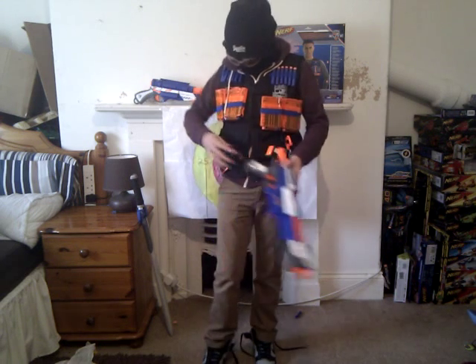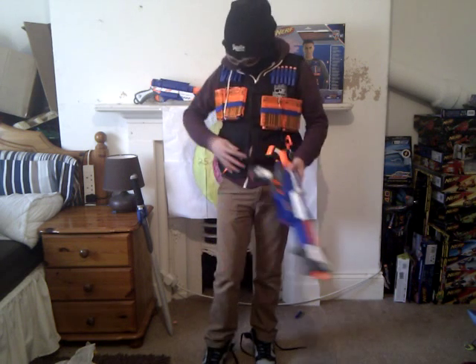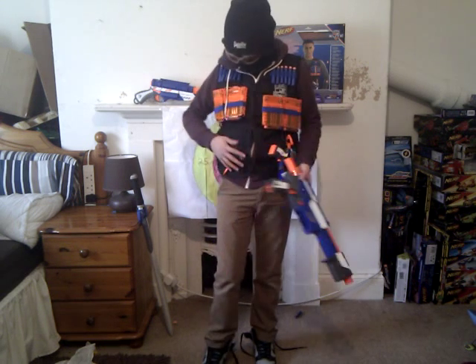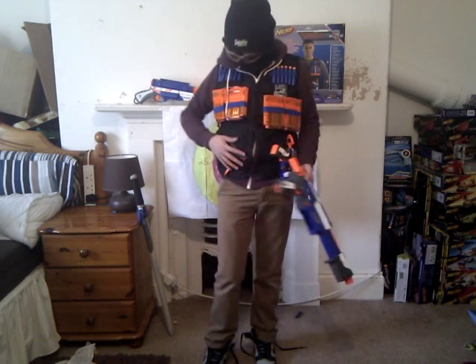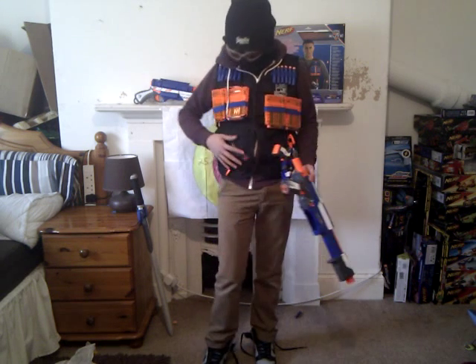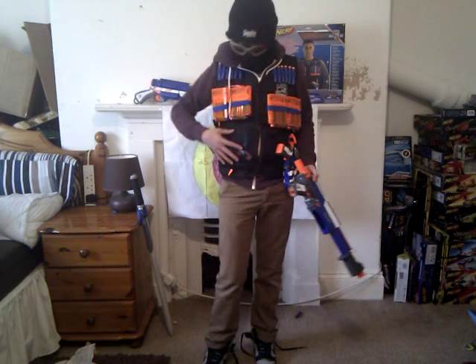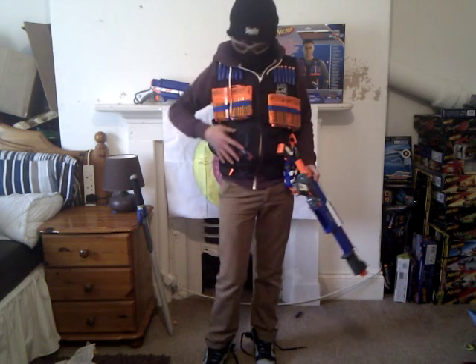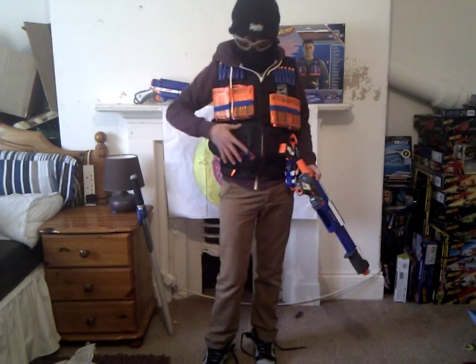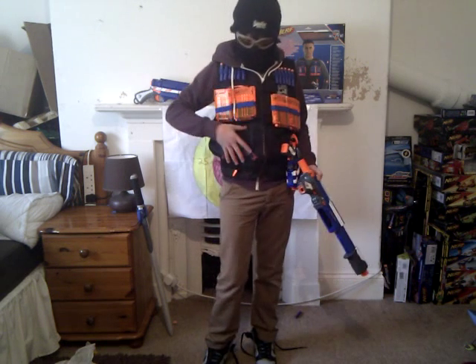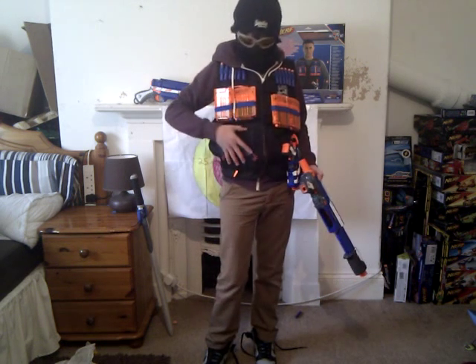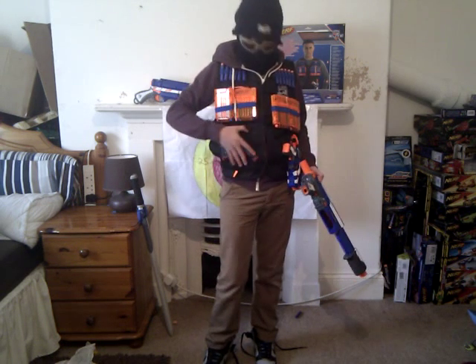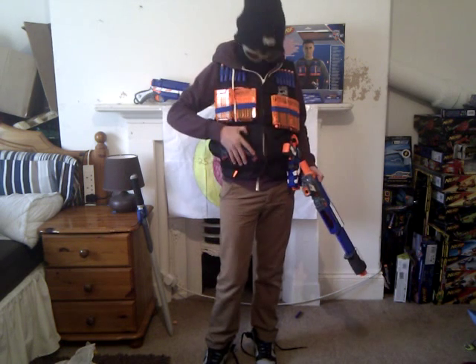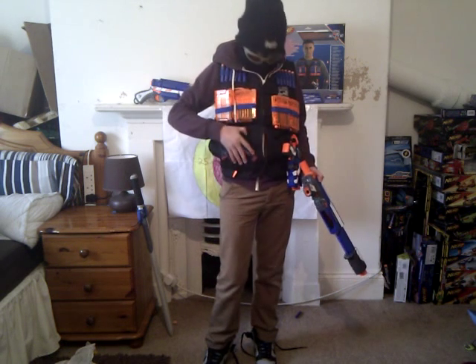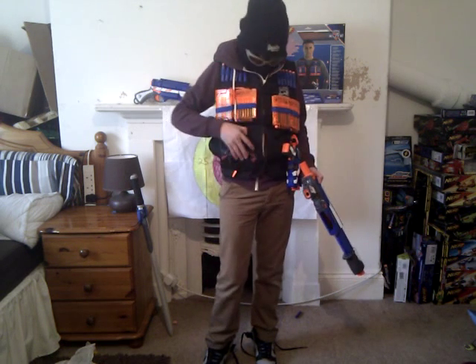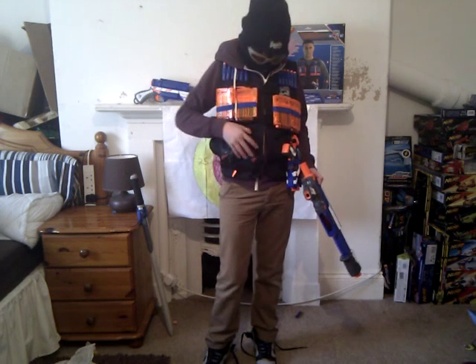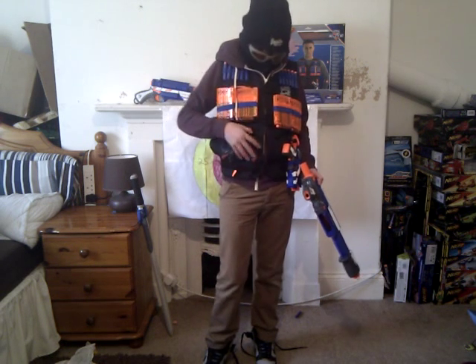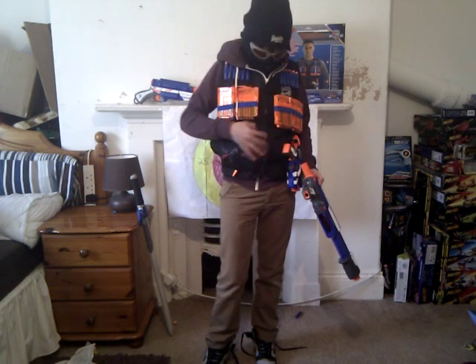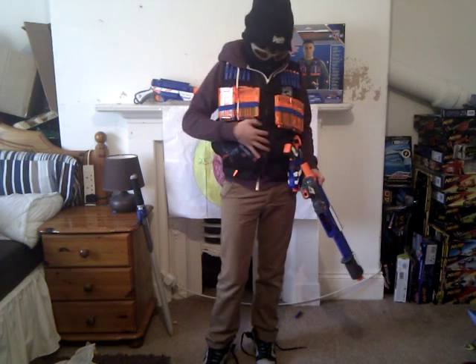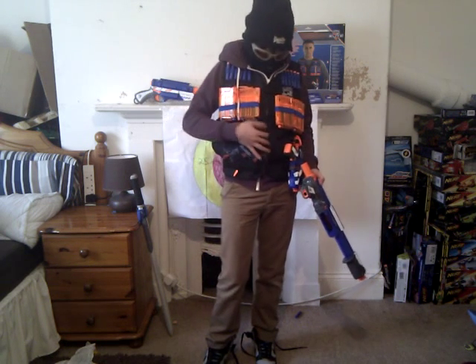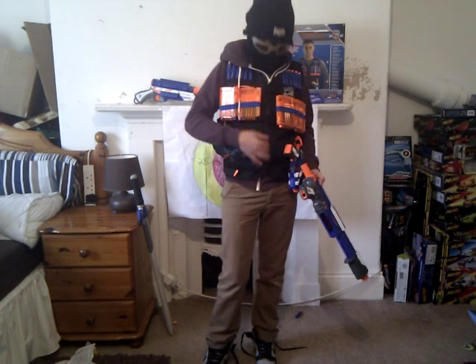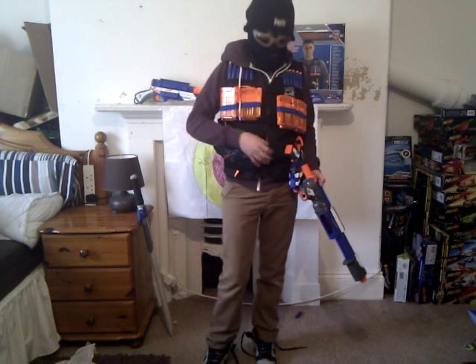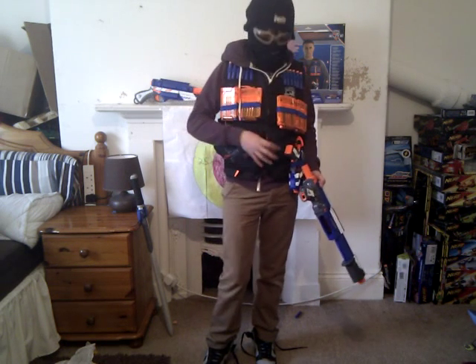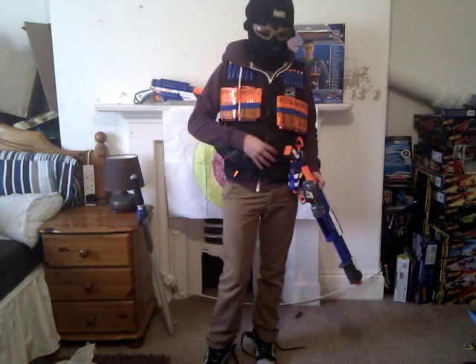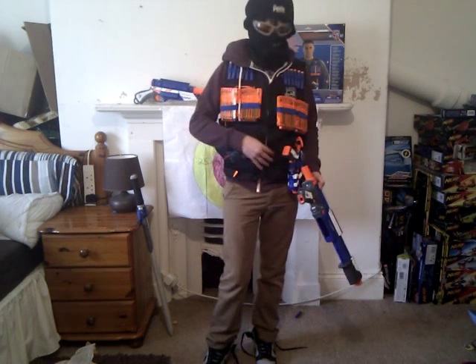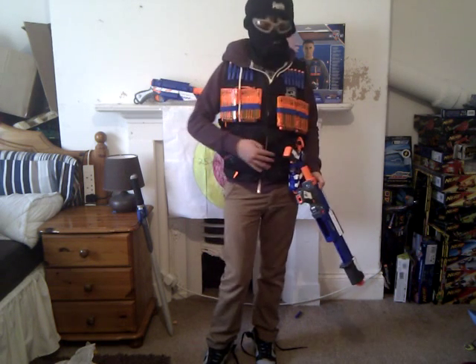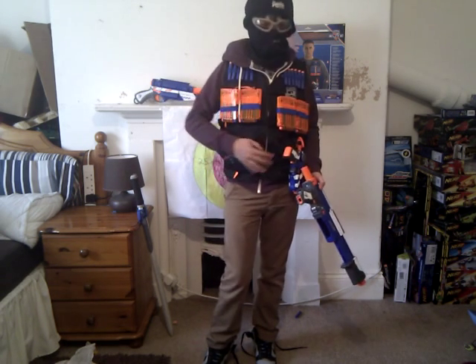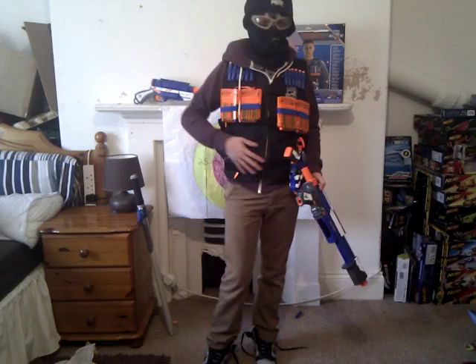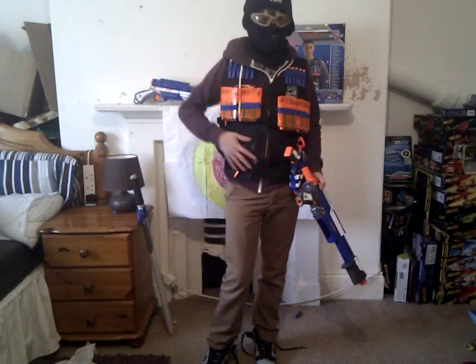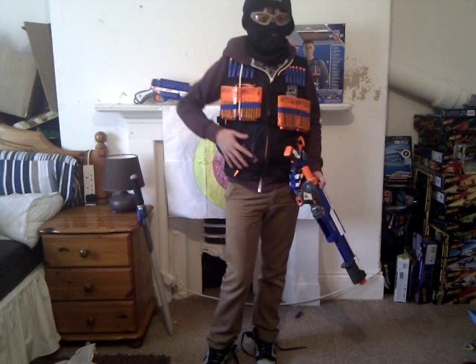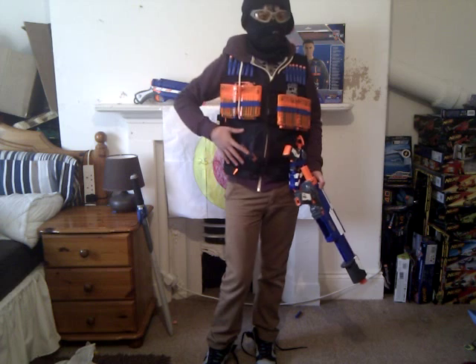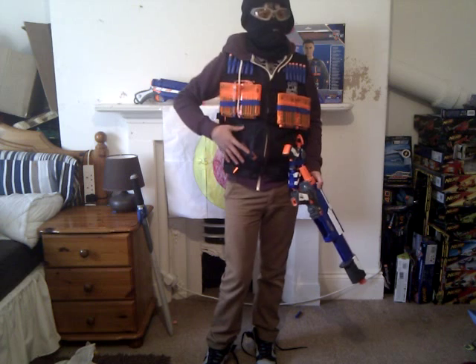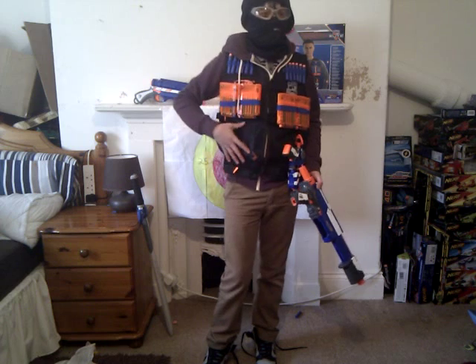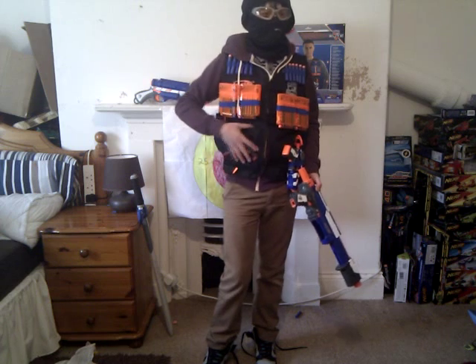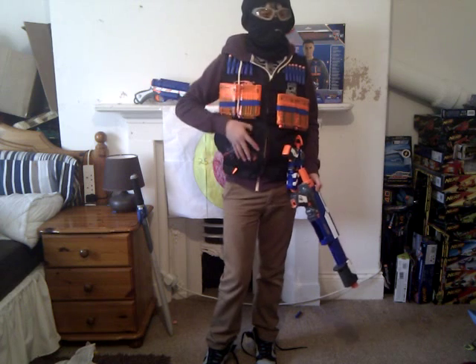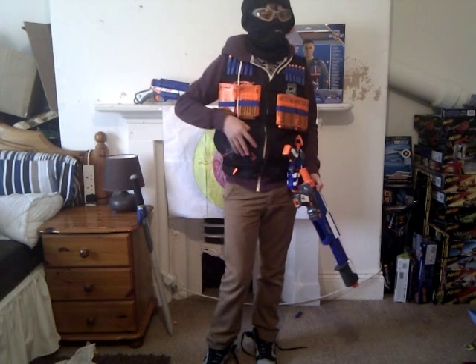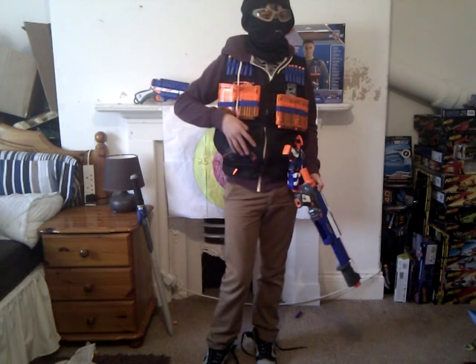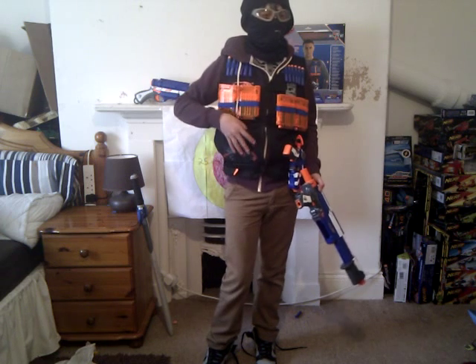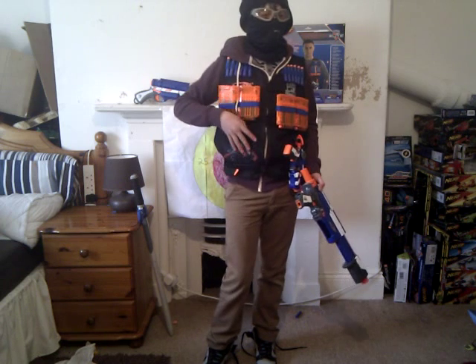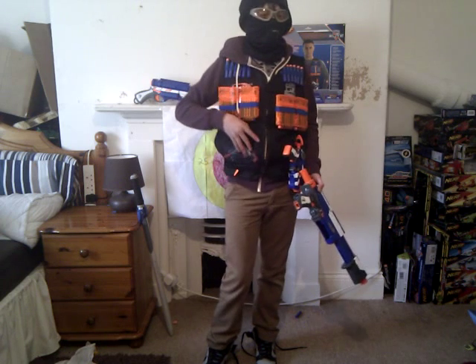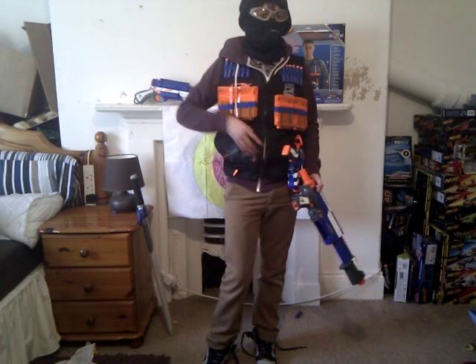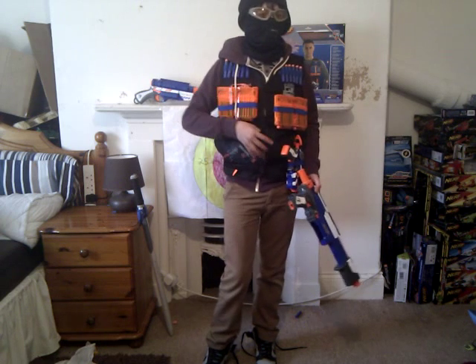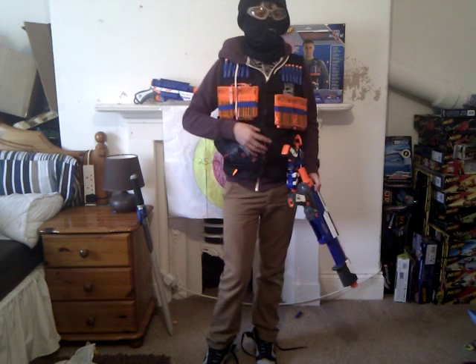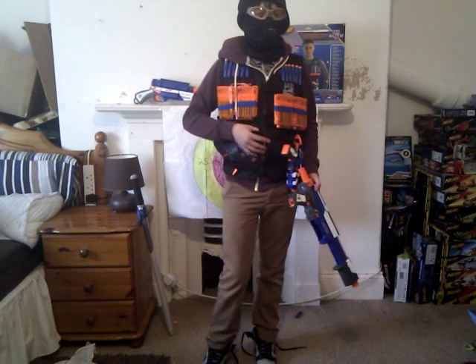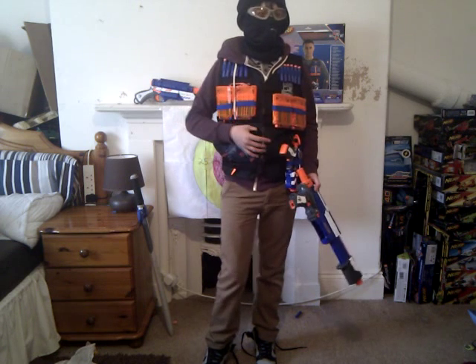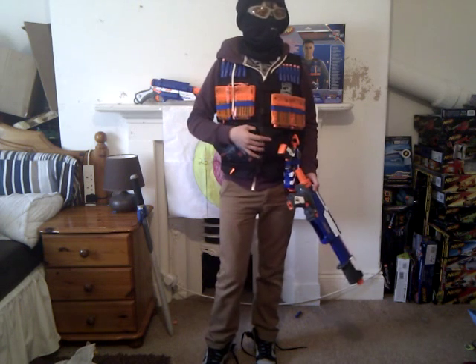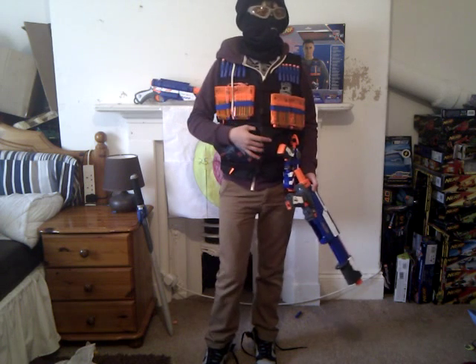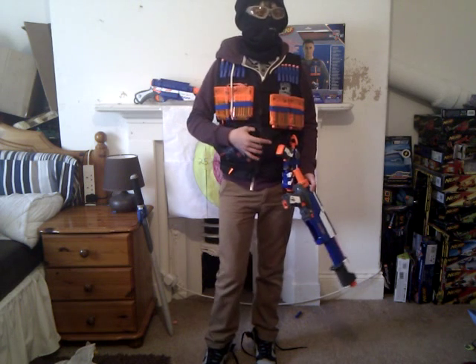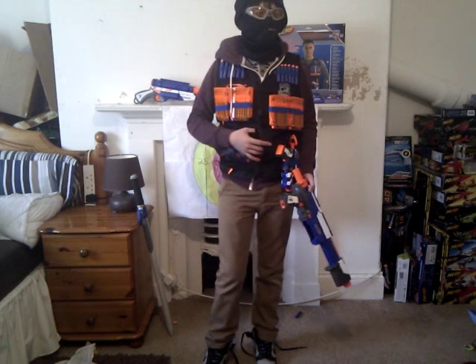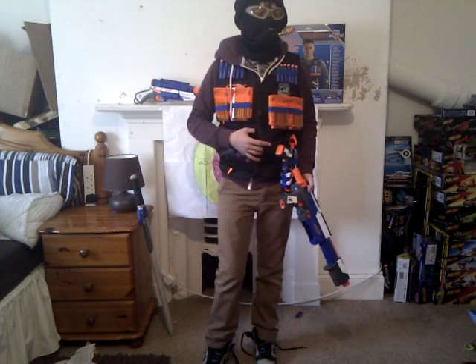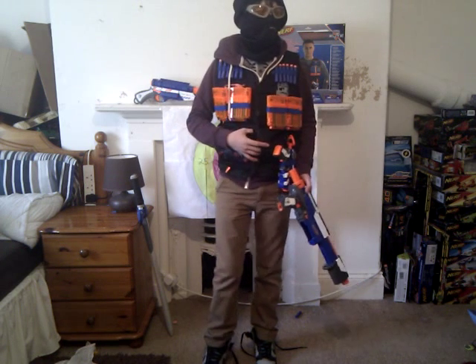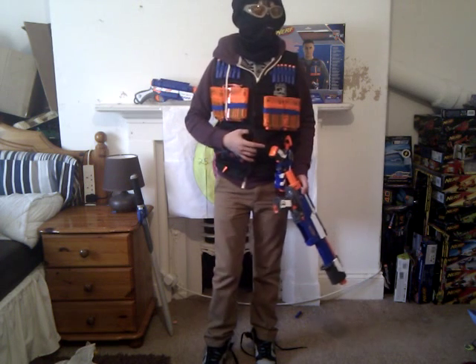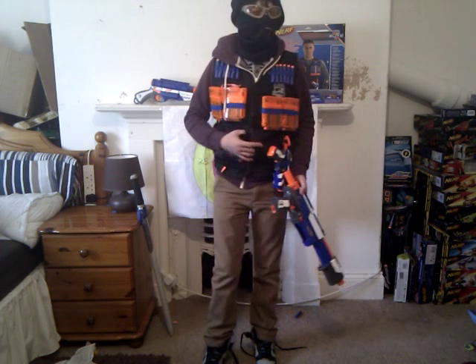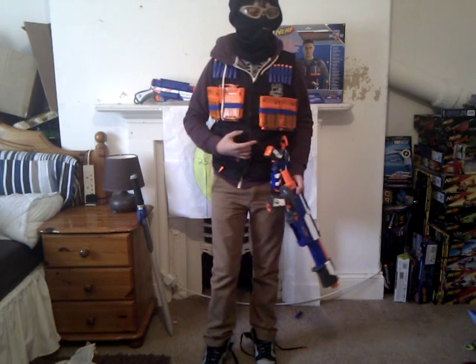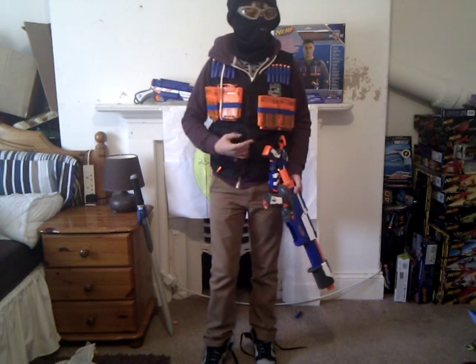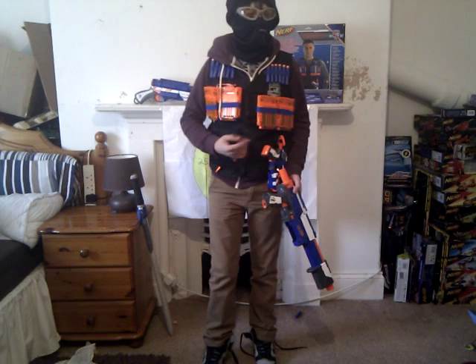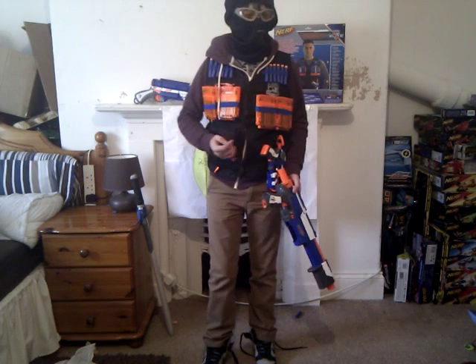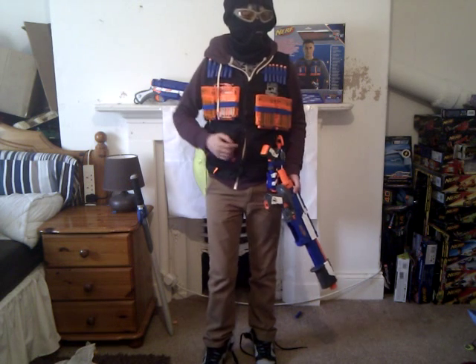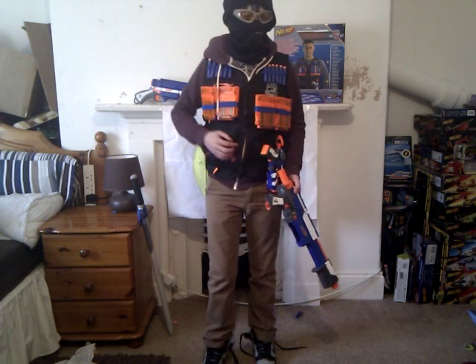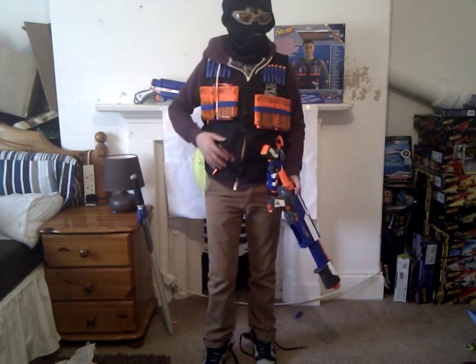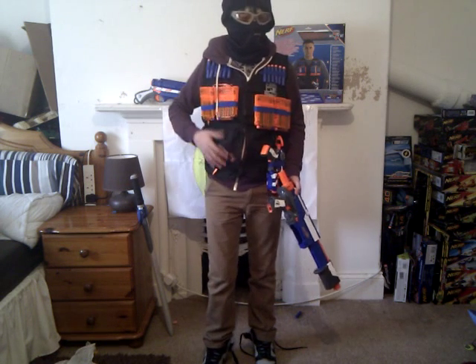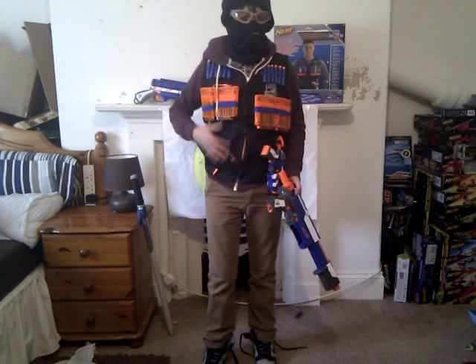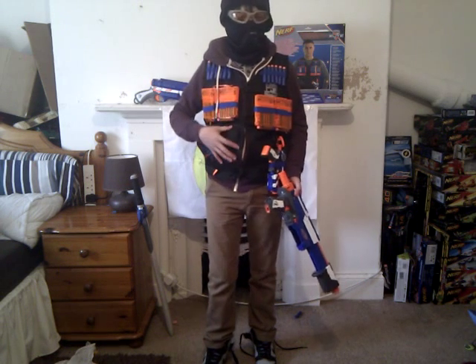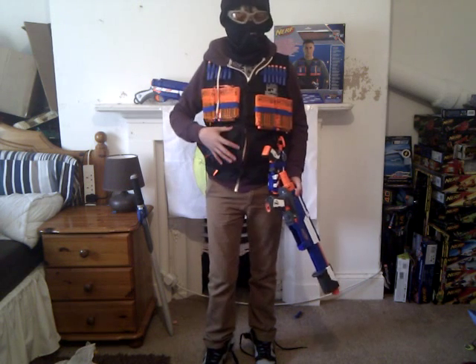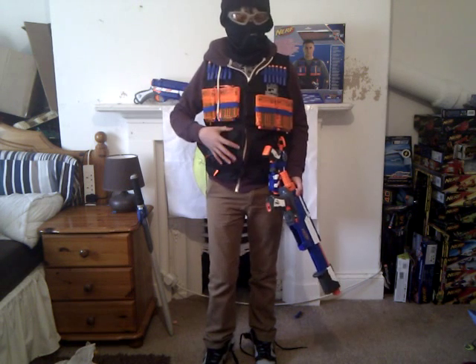And here it's got the Jolt at the moment, but it can hold darts, clips, any other small guns.